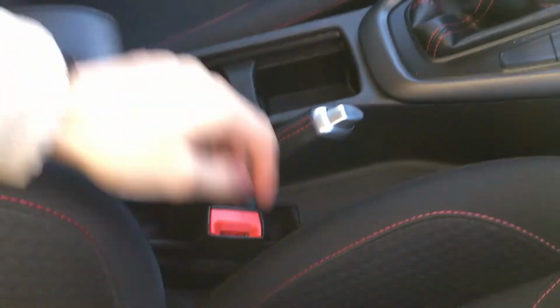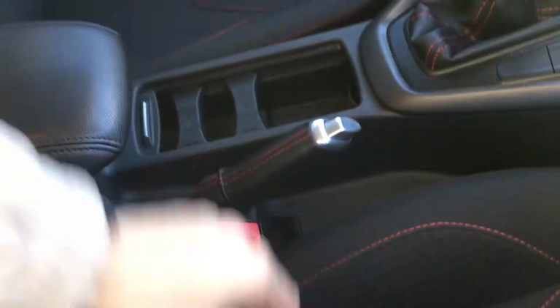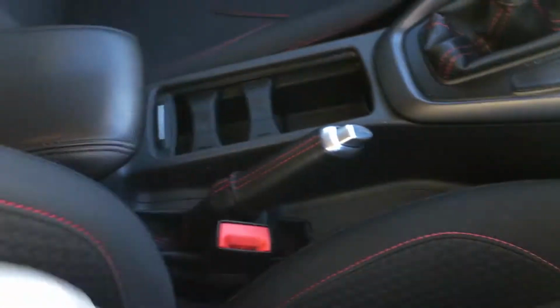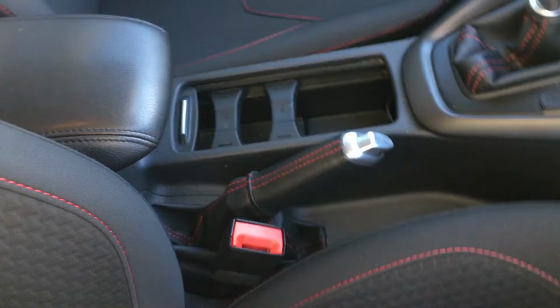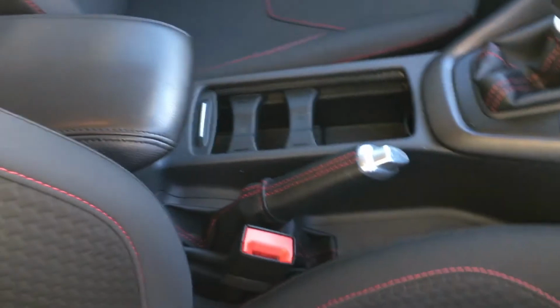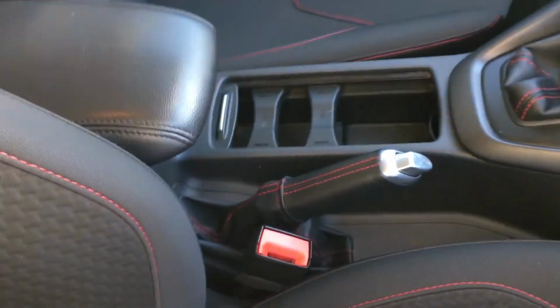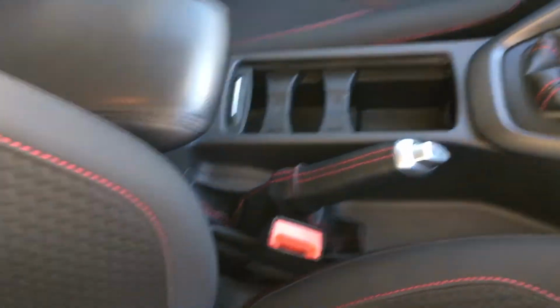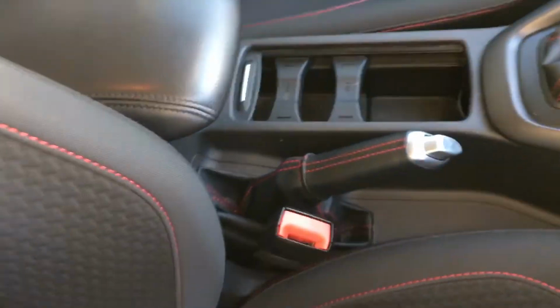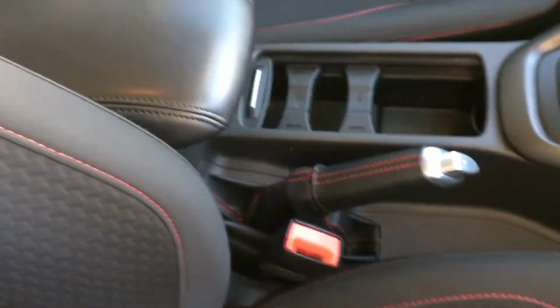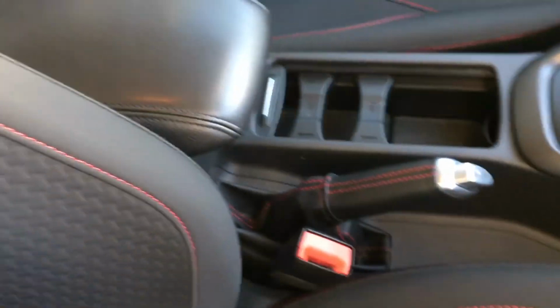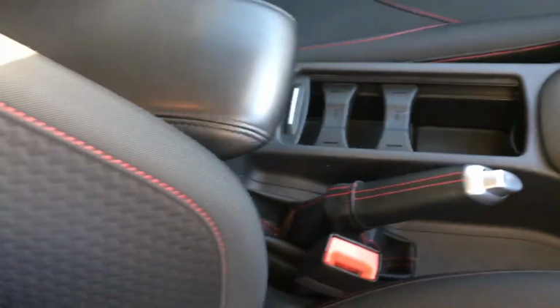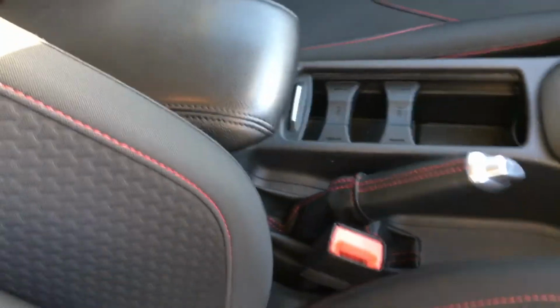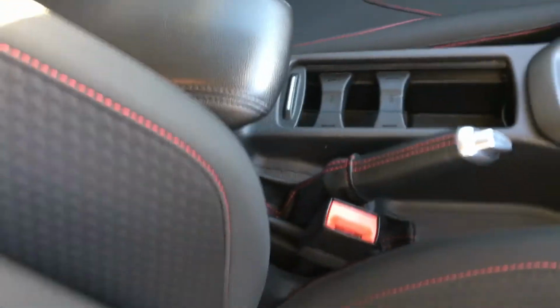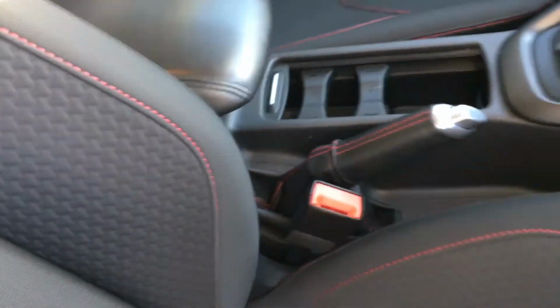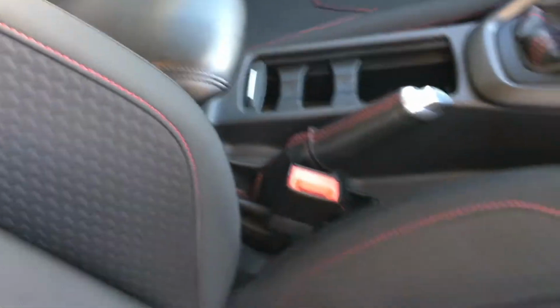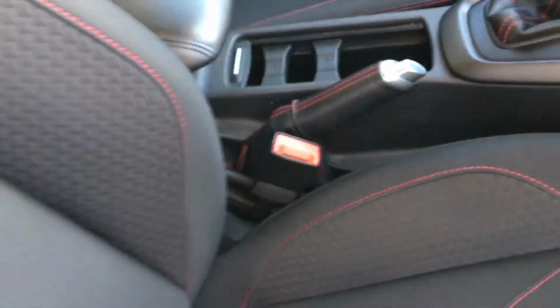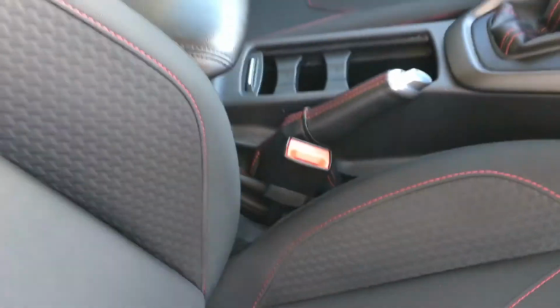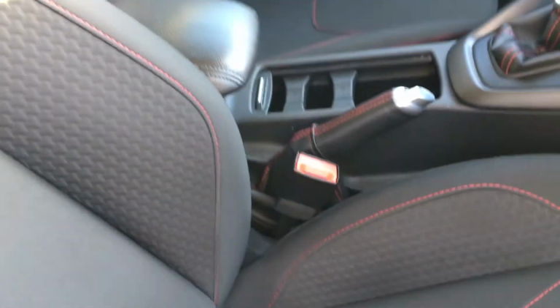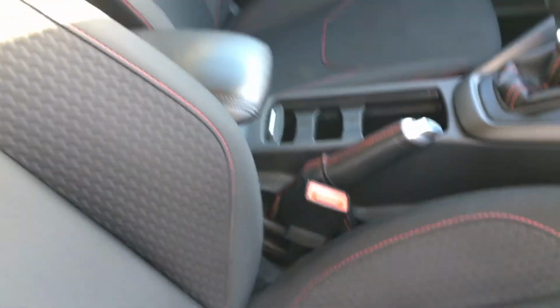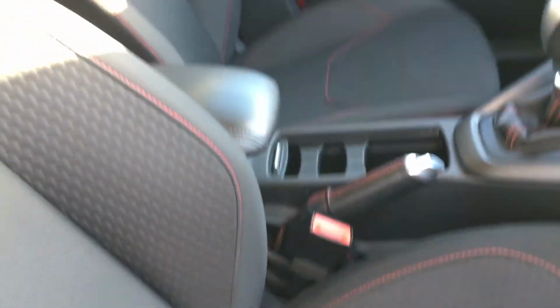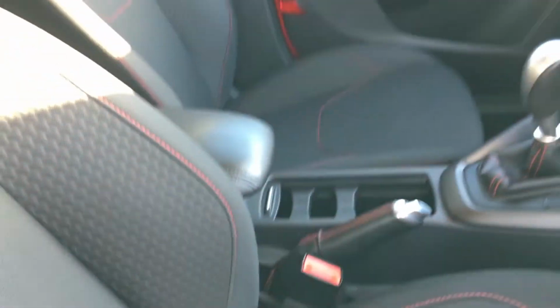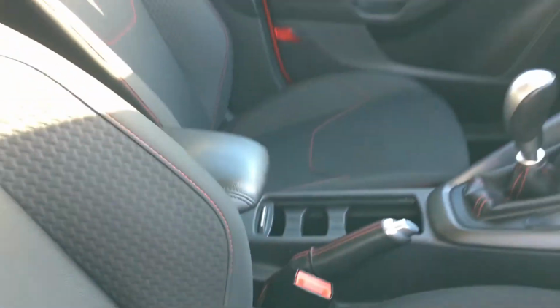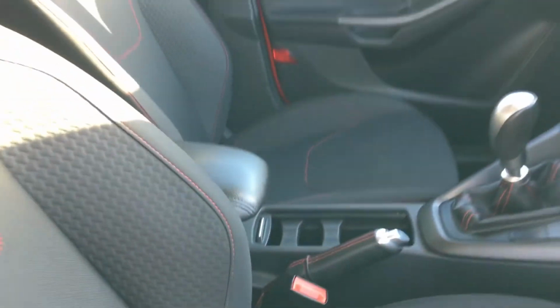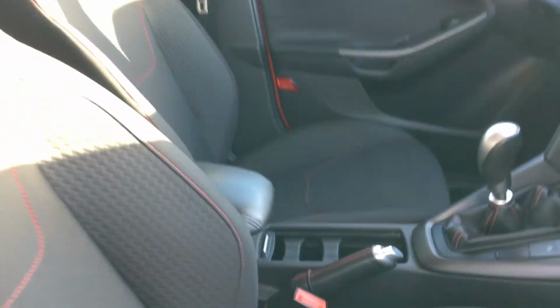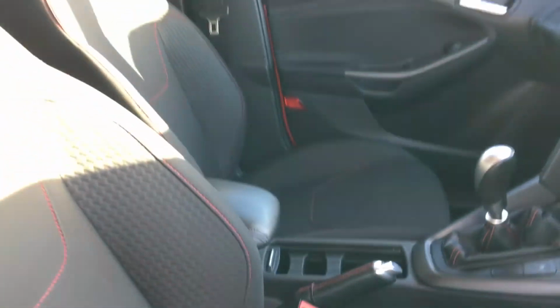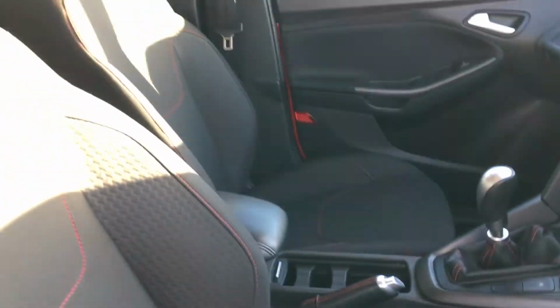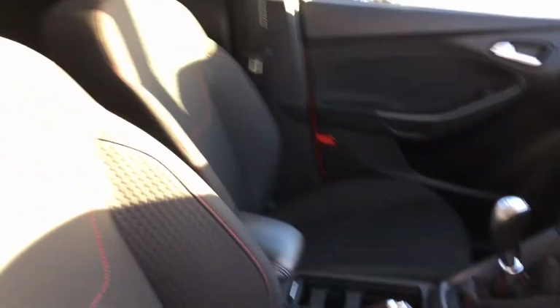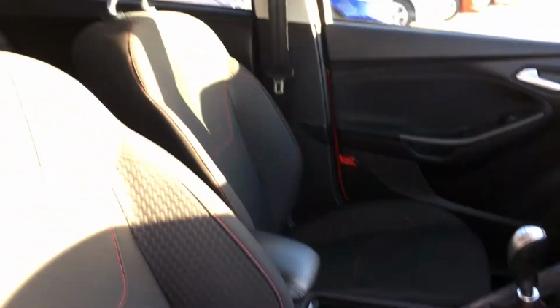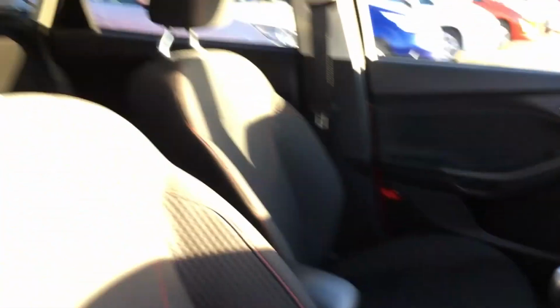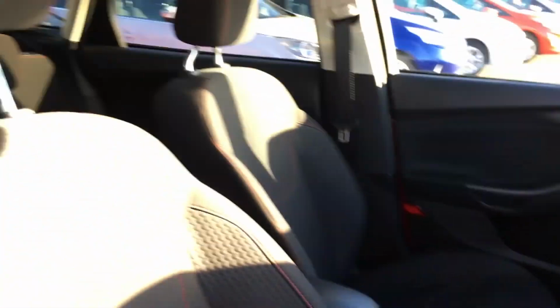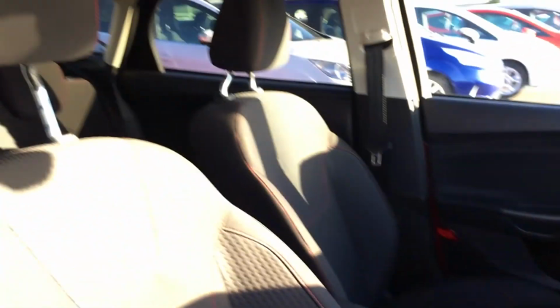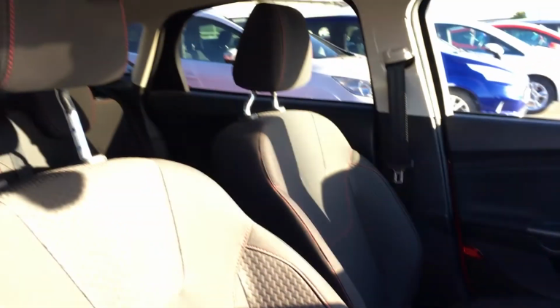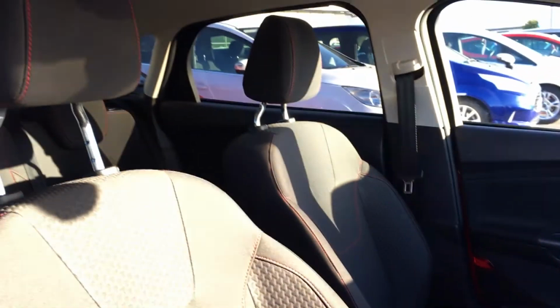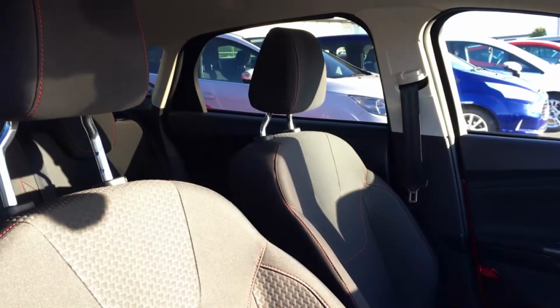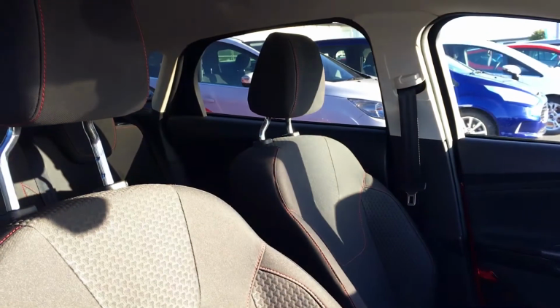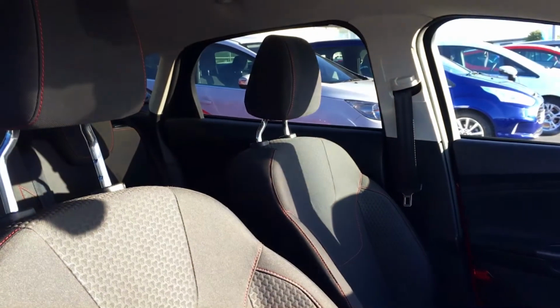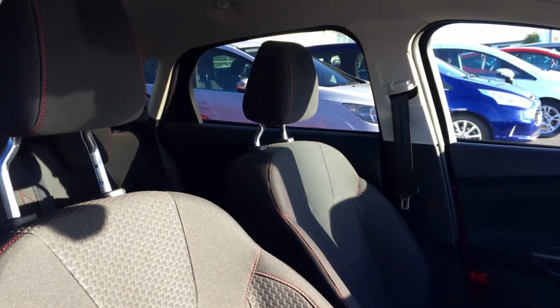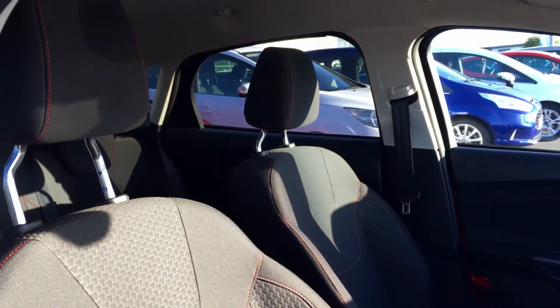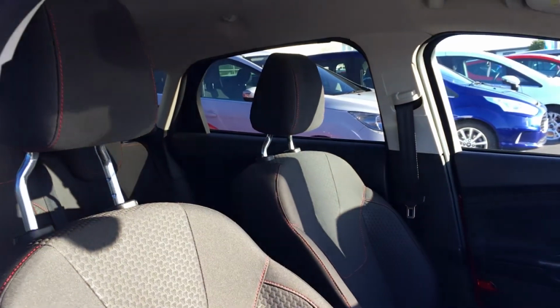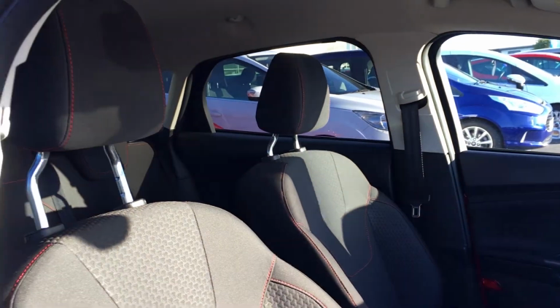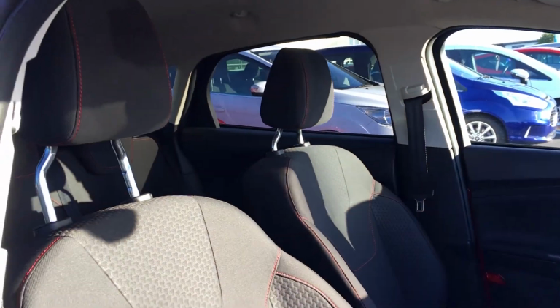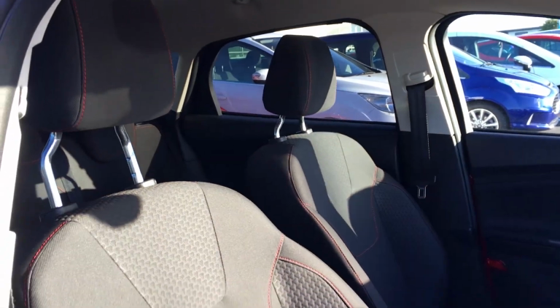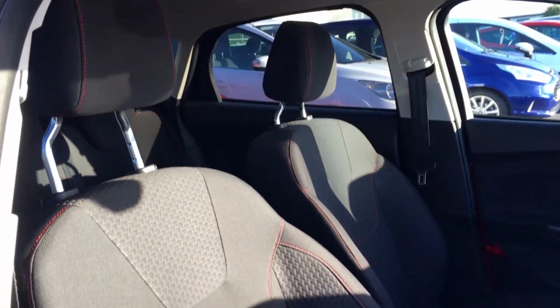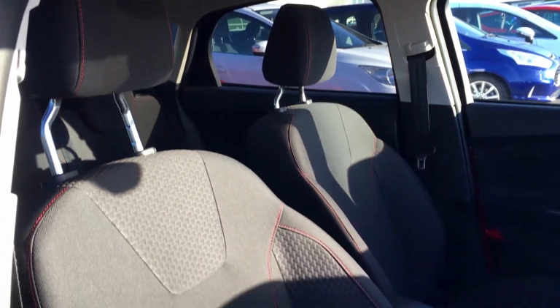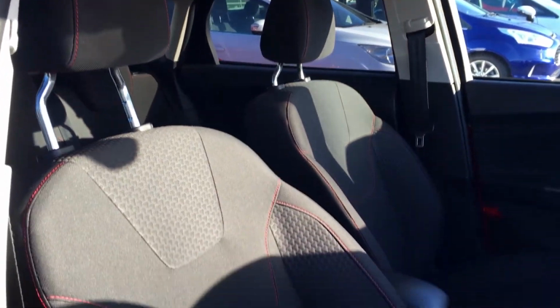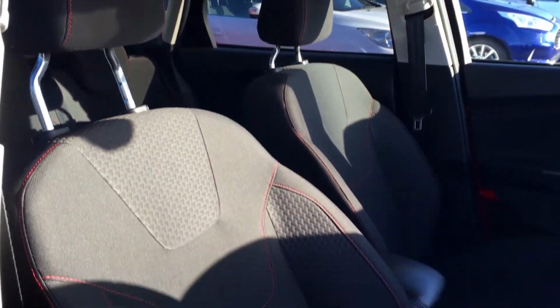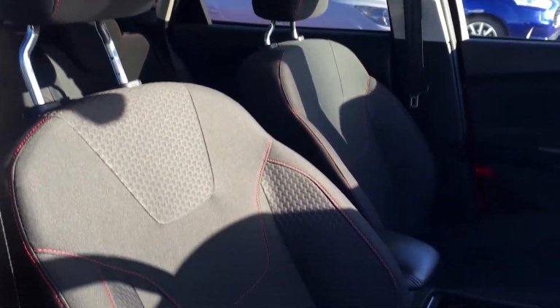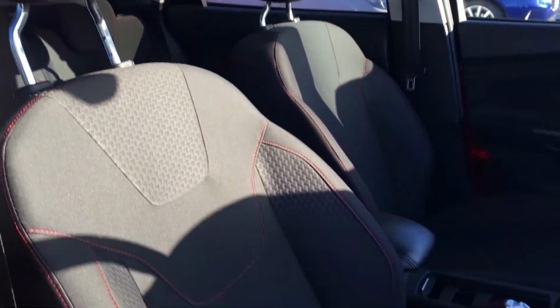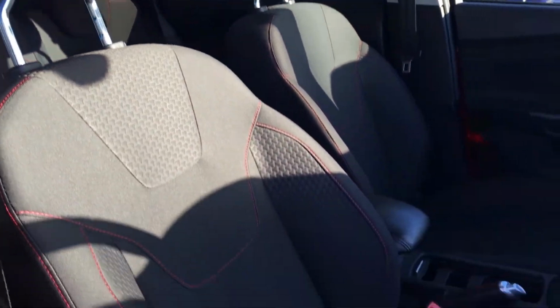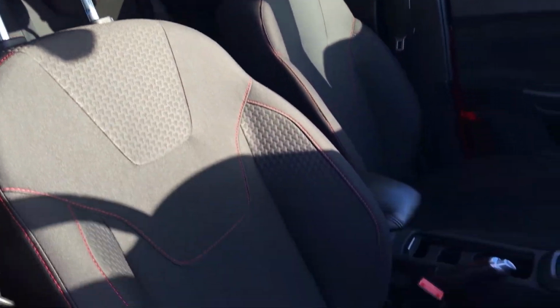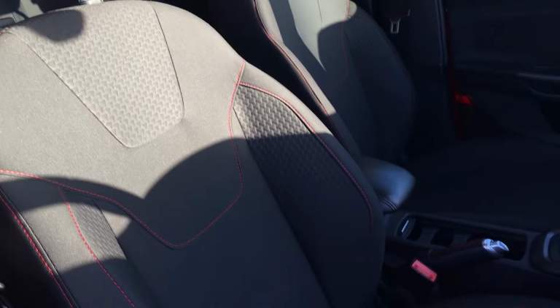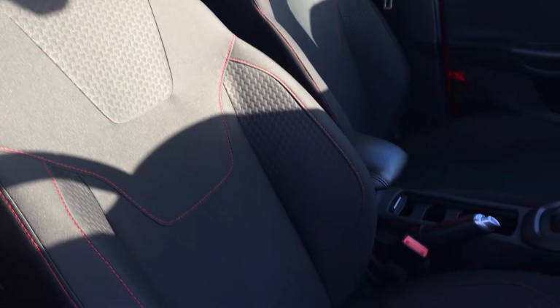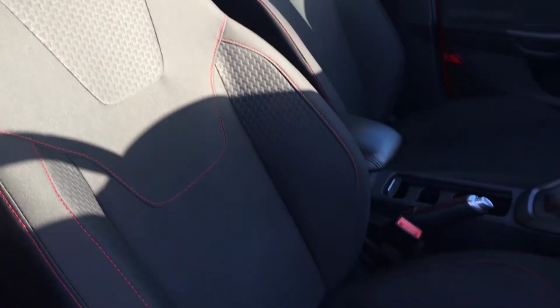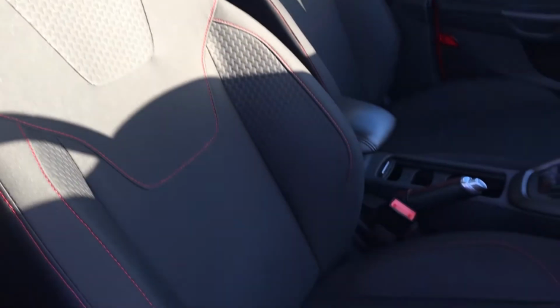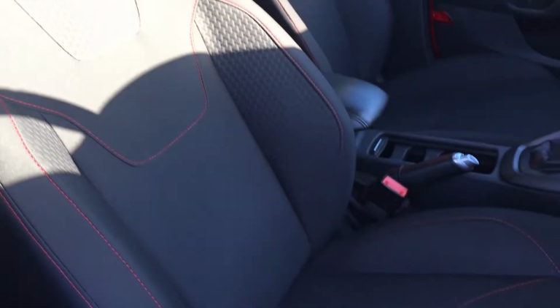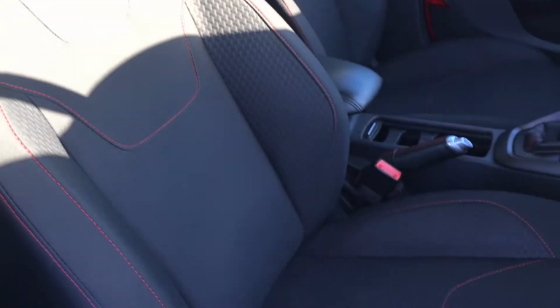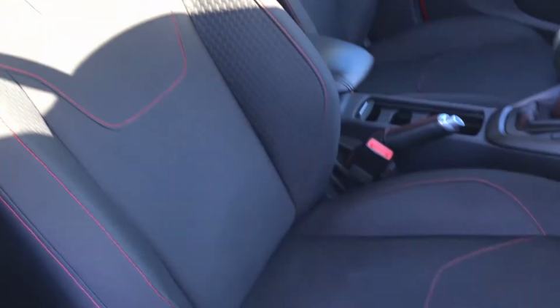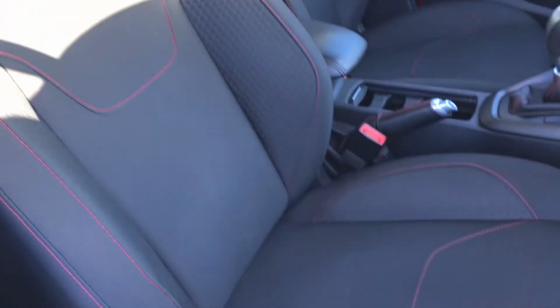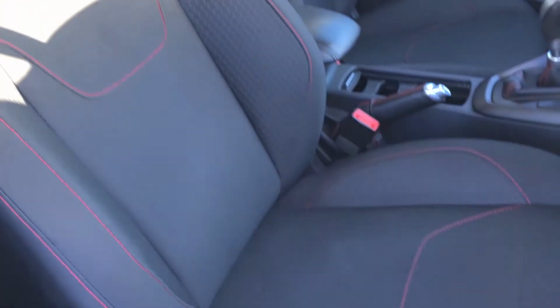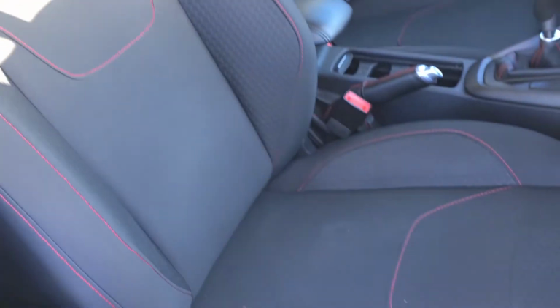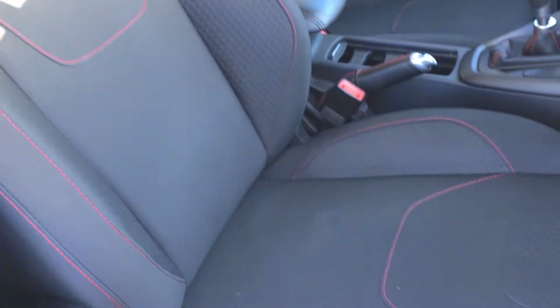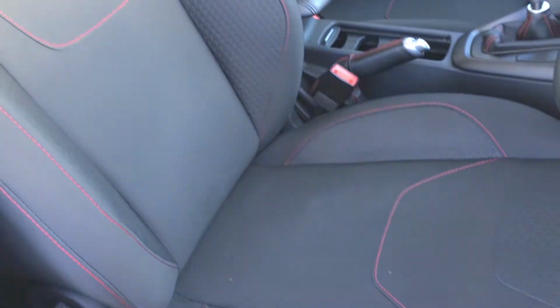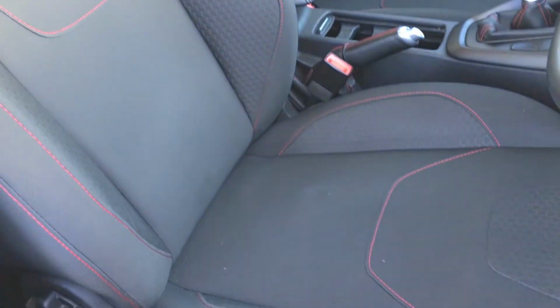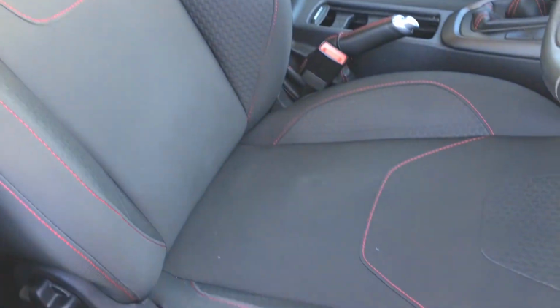There's a little coin holder so your coins don't roll about. And to finish off, same as the back, we have the black sports seats with red stitching for comfort.